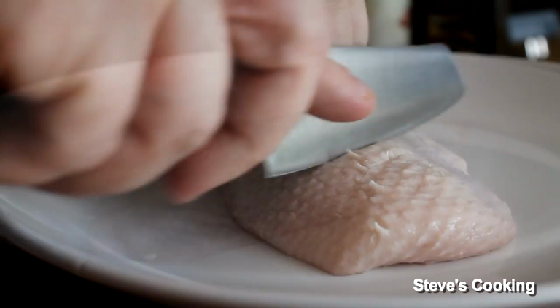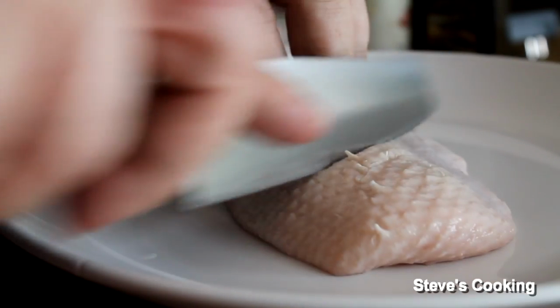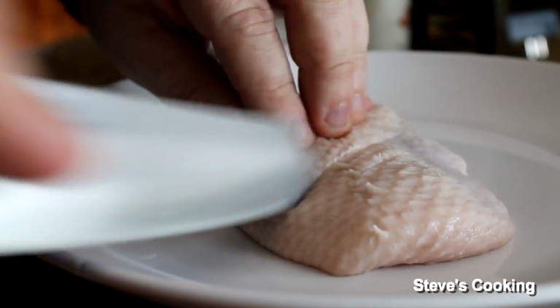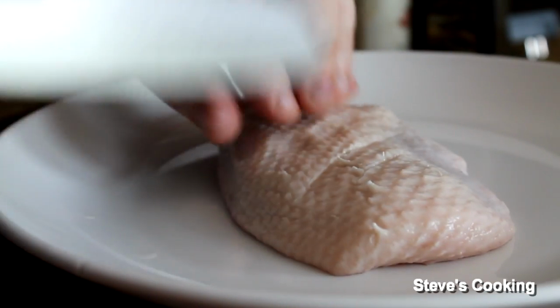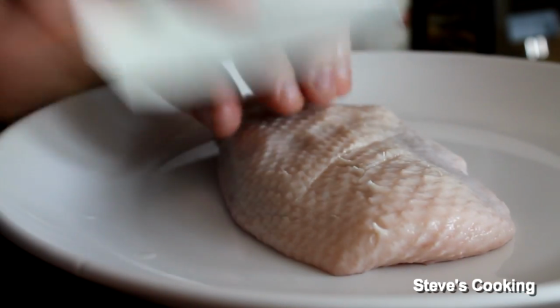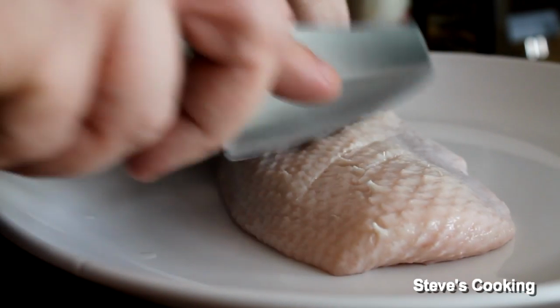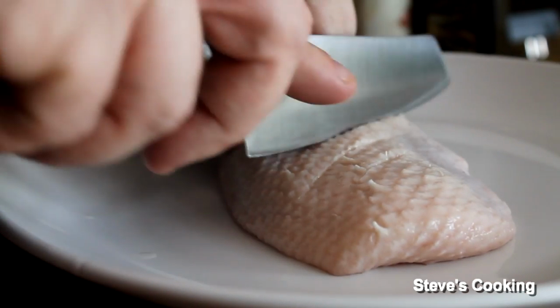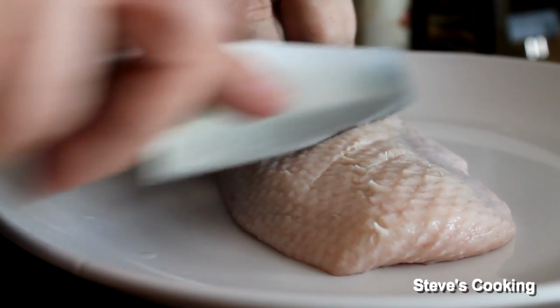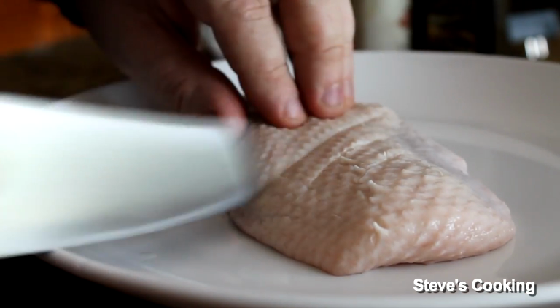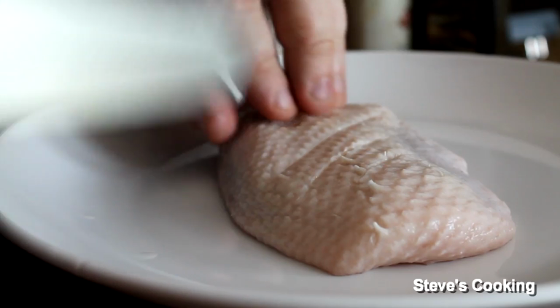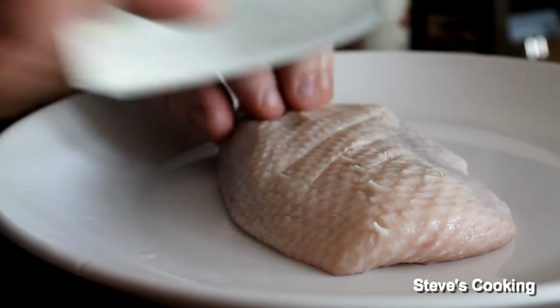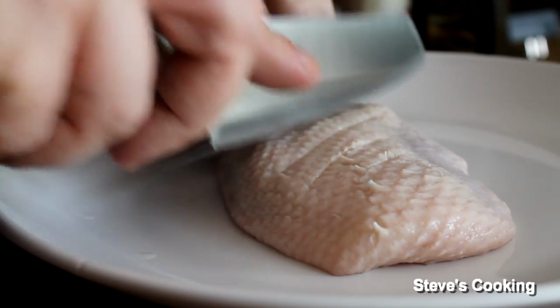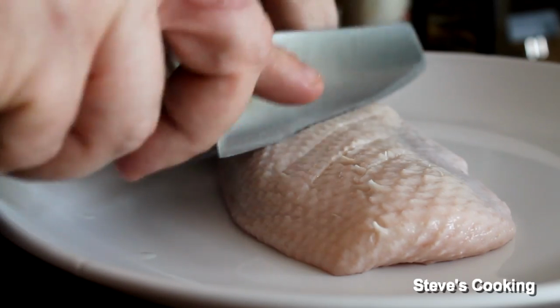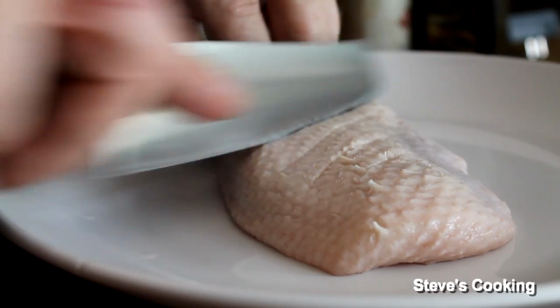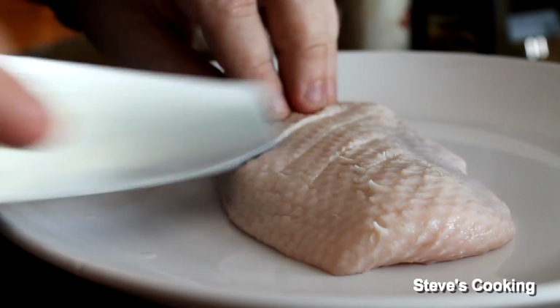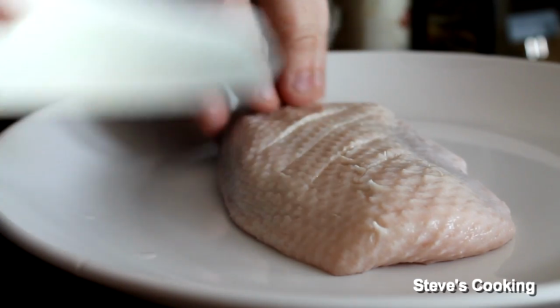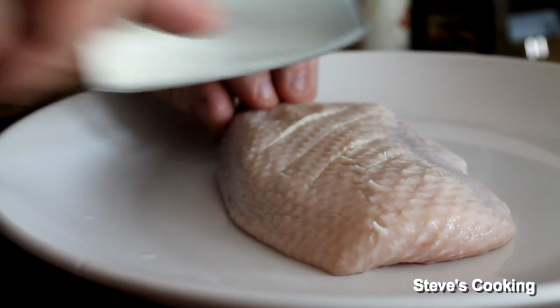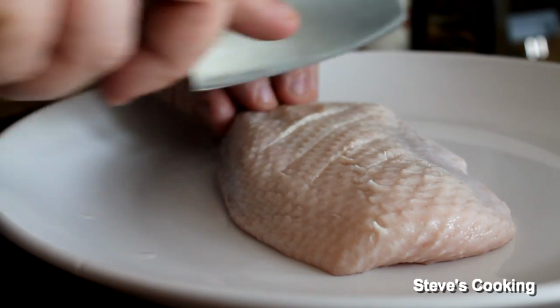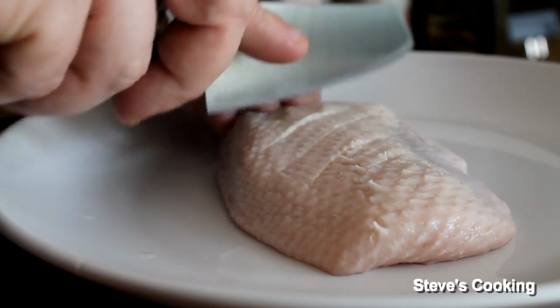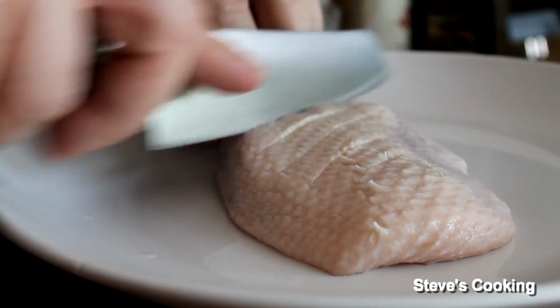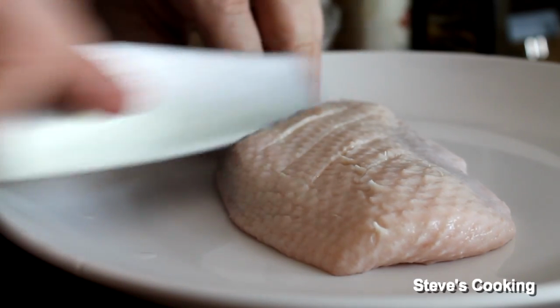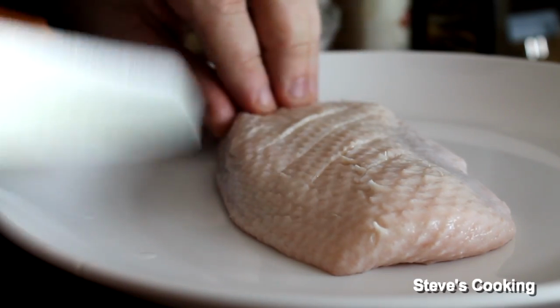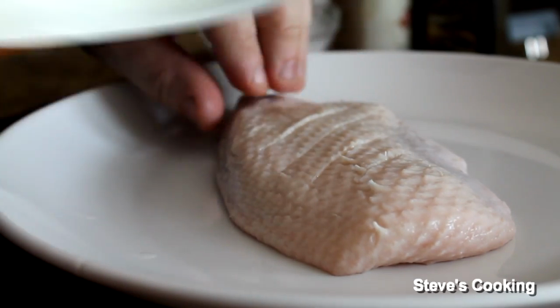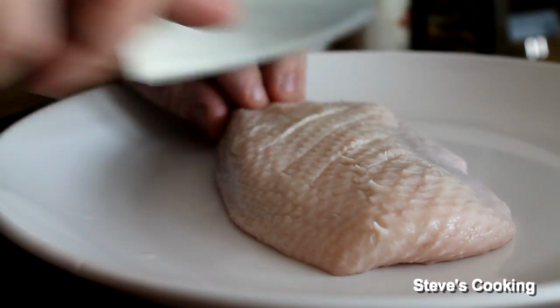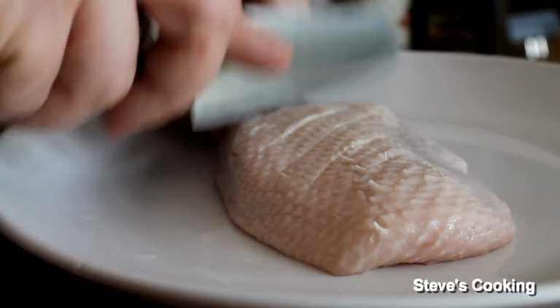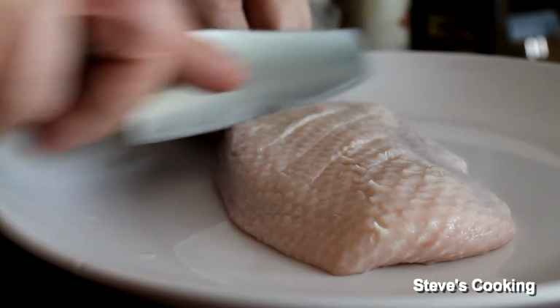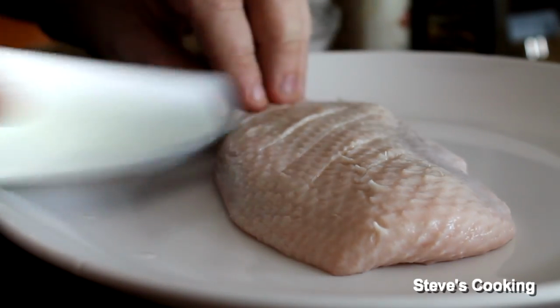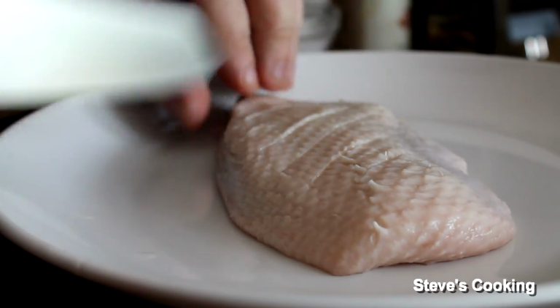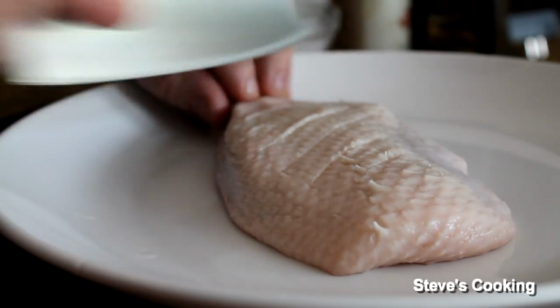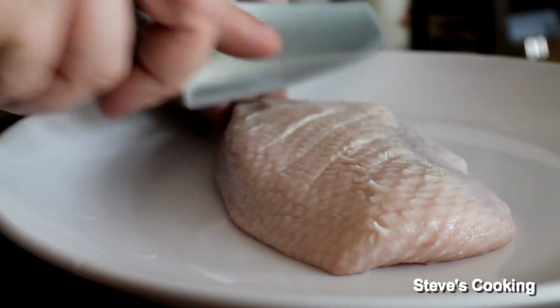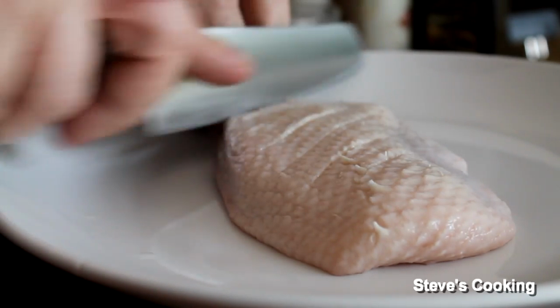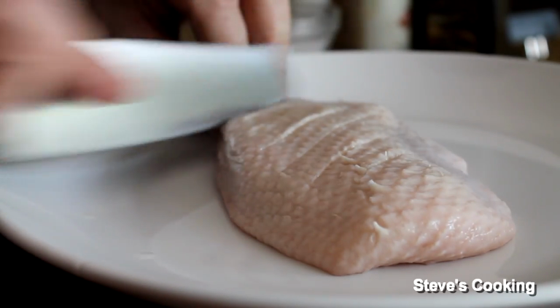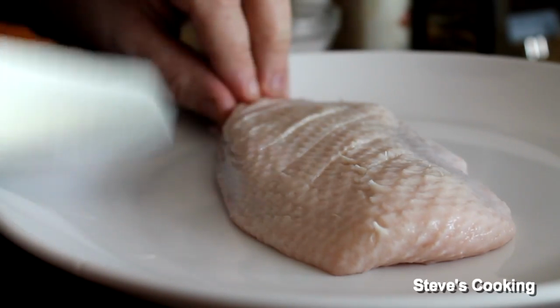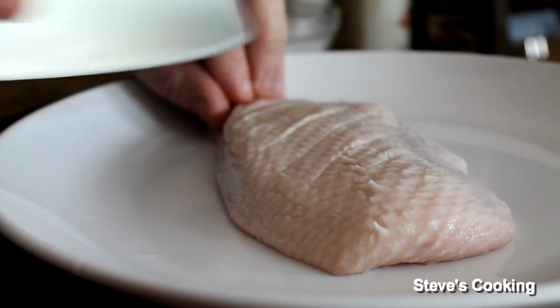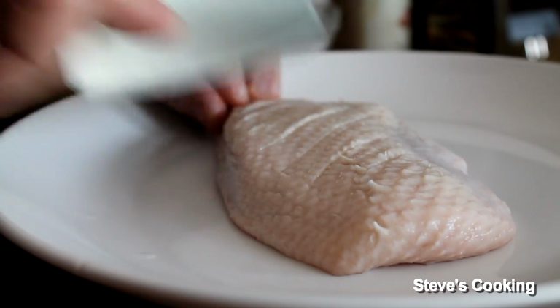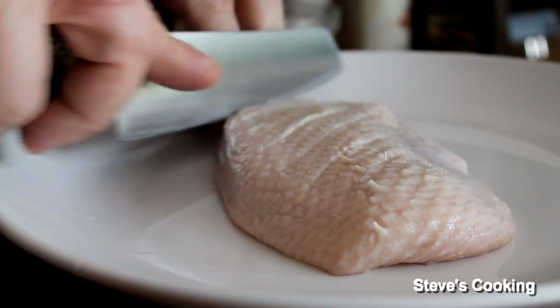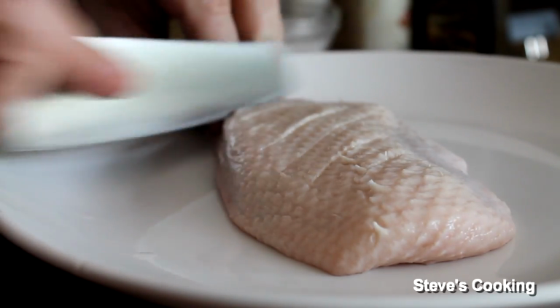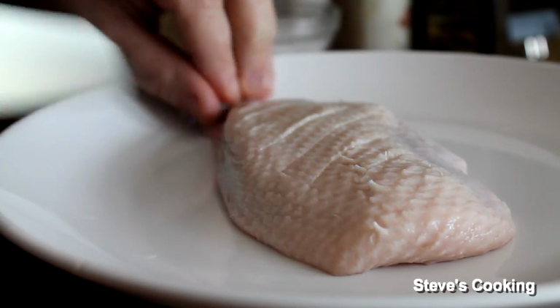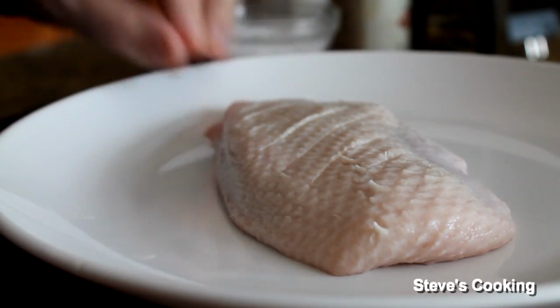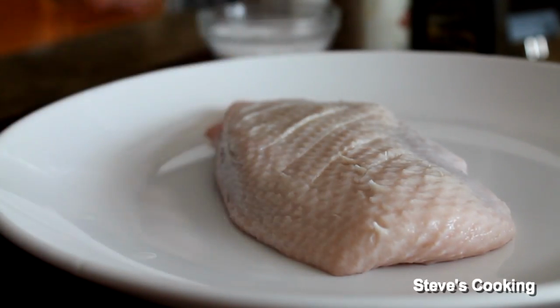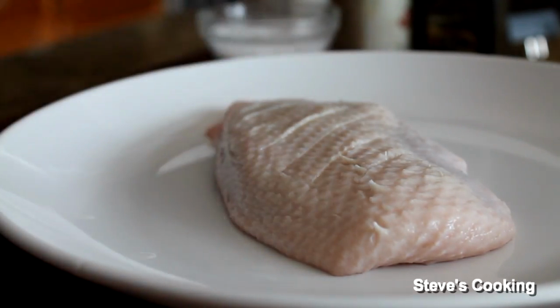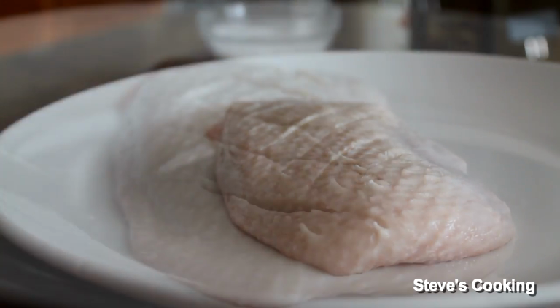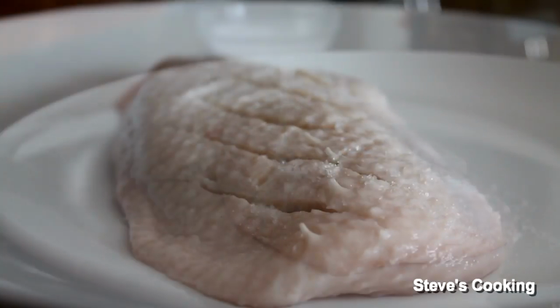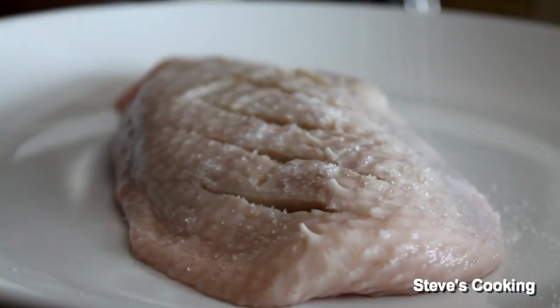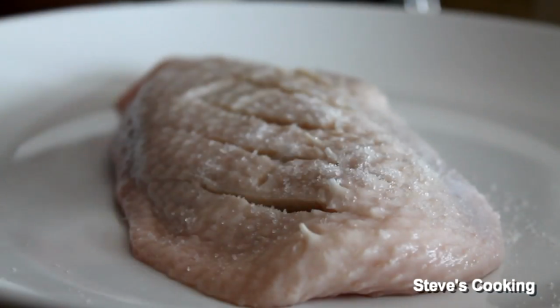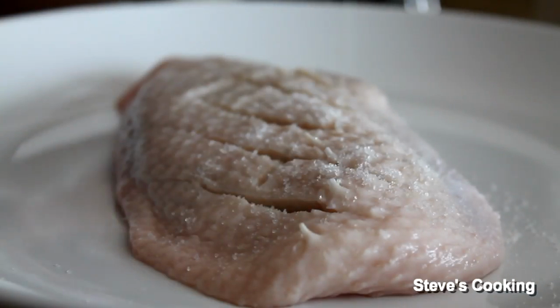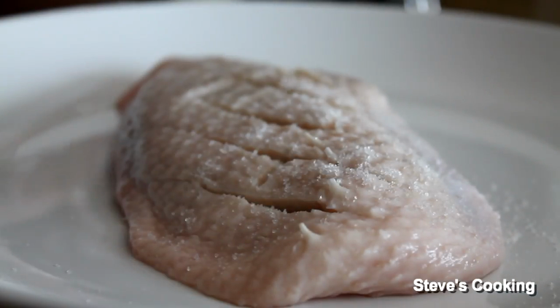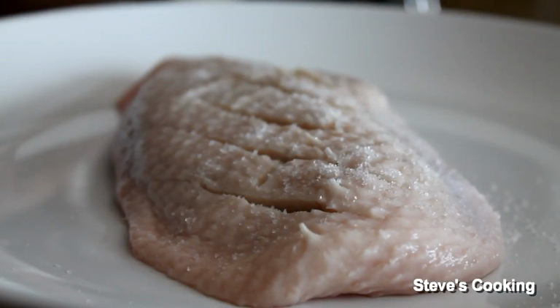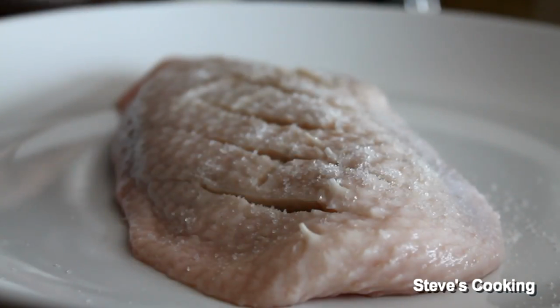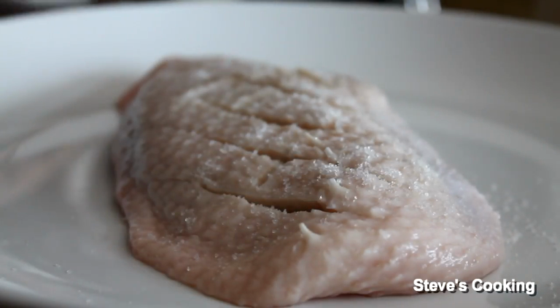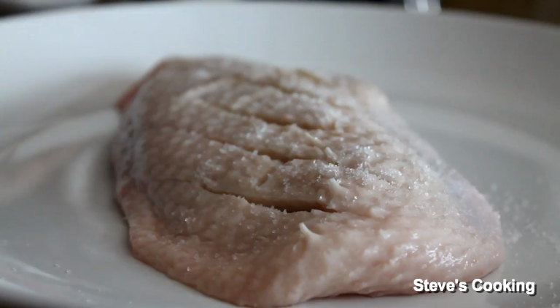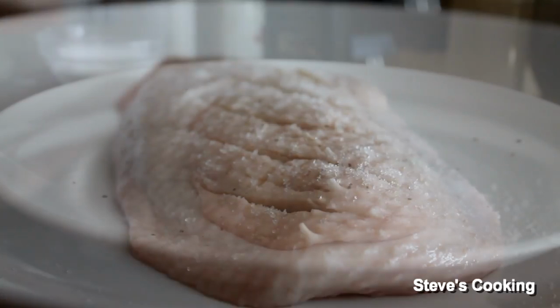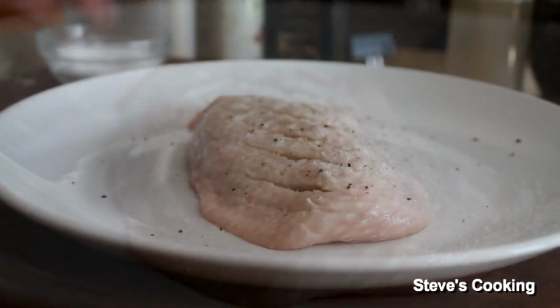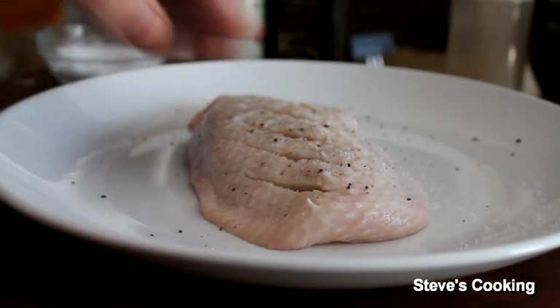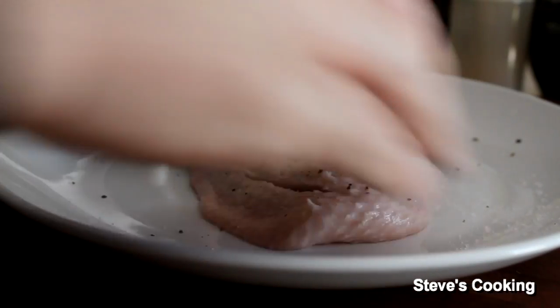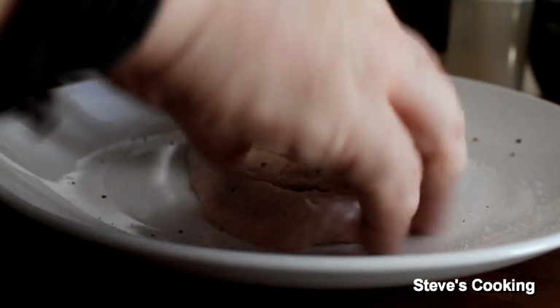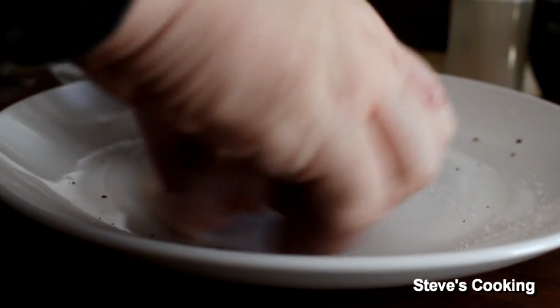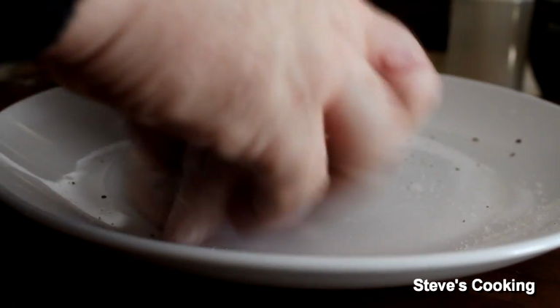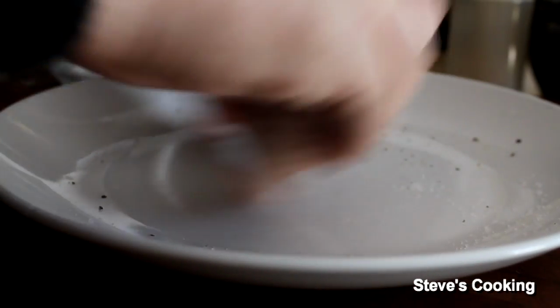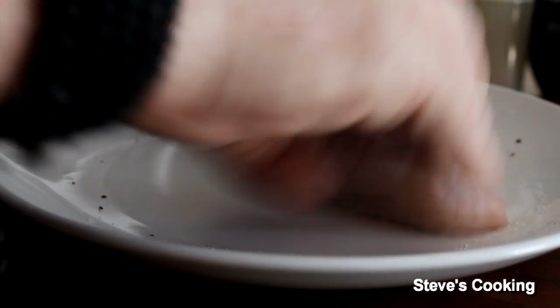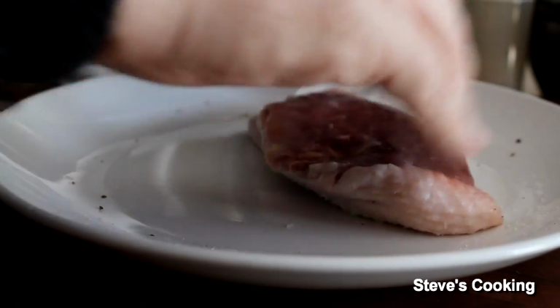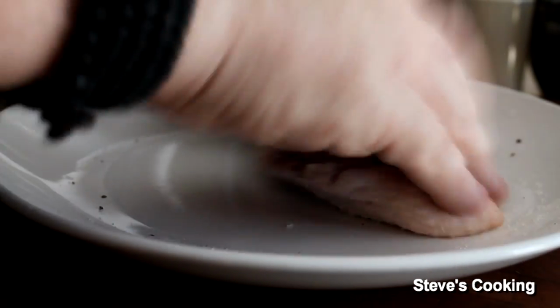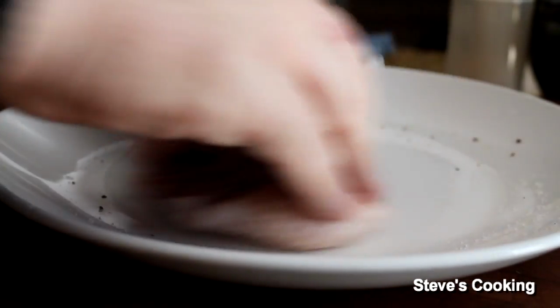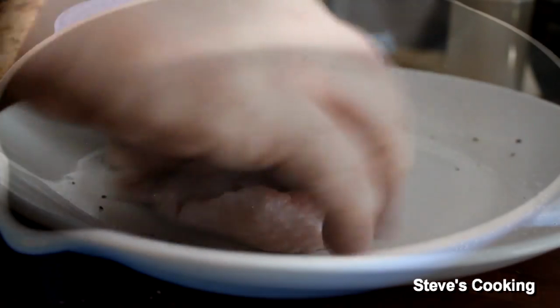So gently just score the skin without touching the meat, and what this does is it lets fat out and flavour in. You really want to season that bird — get some salt and pepper on there.